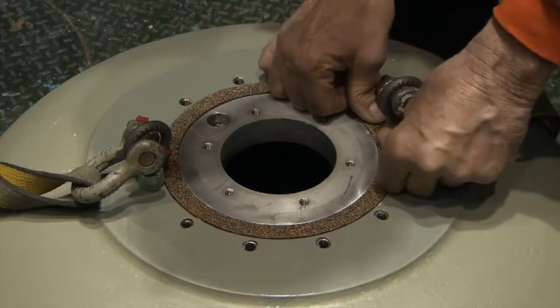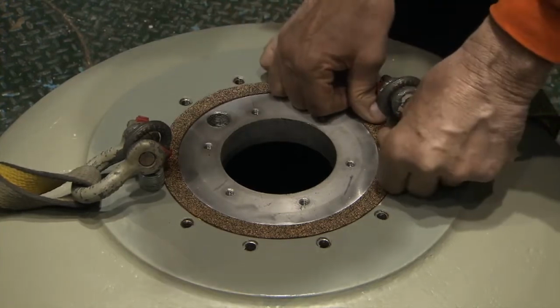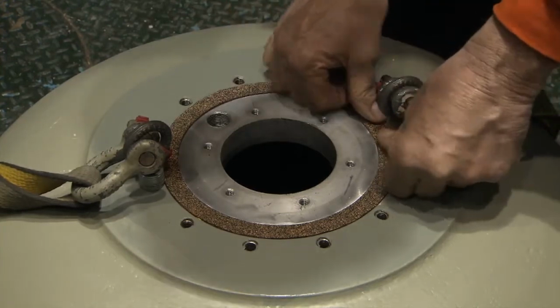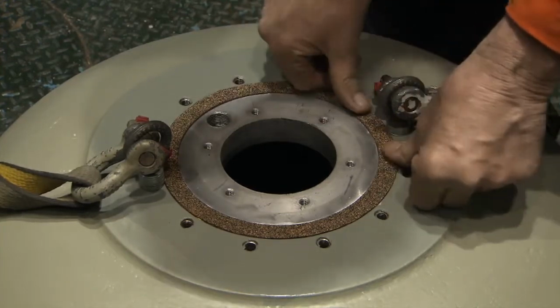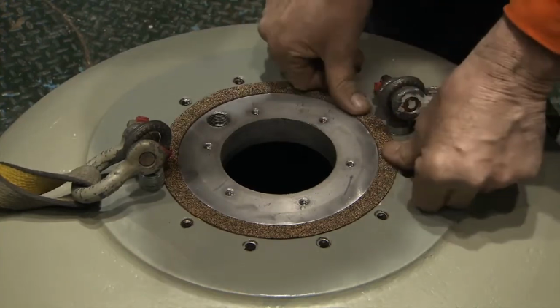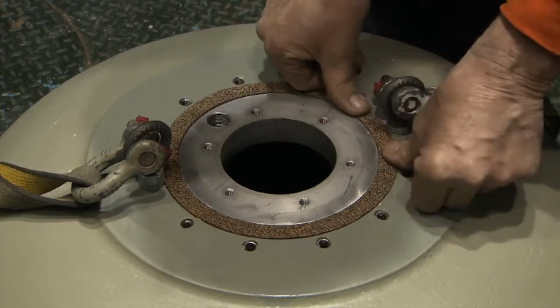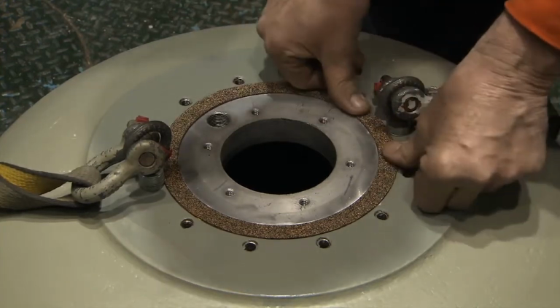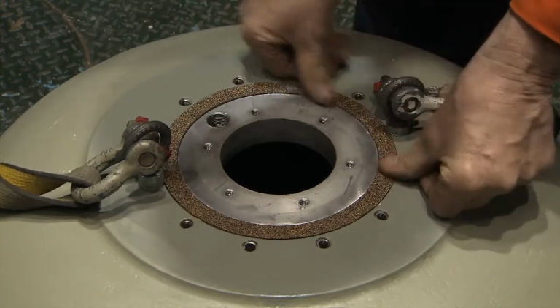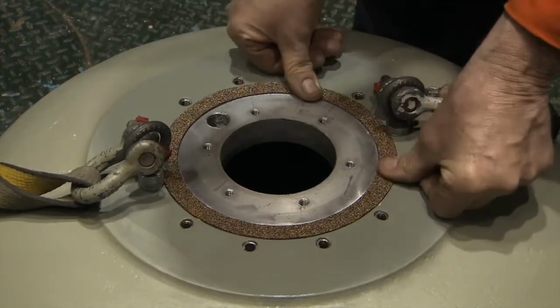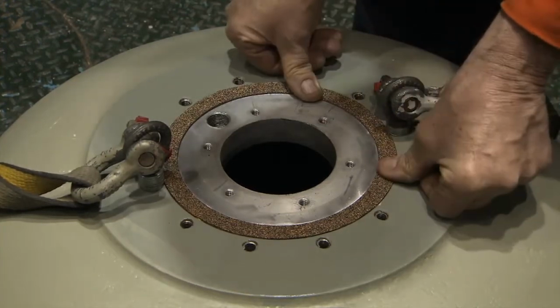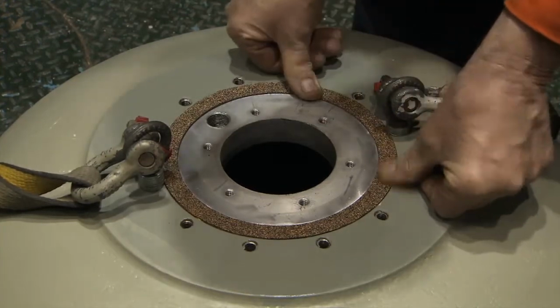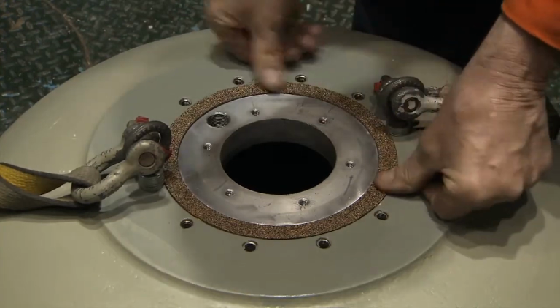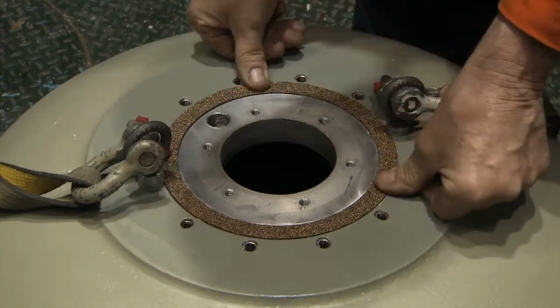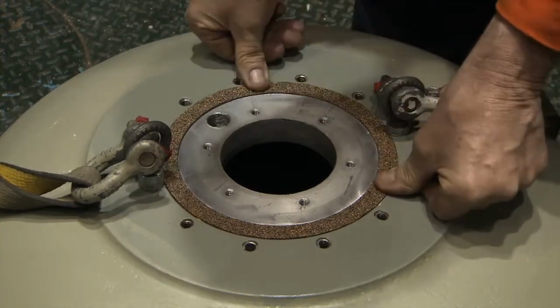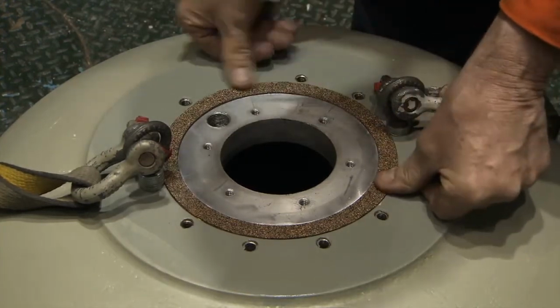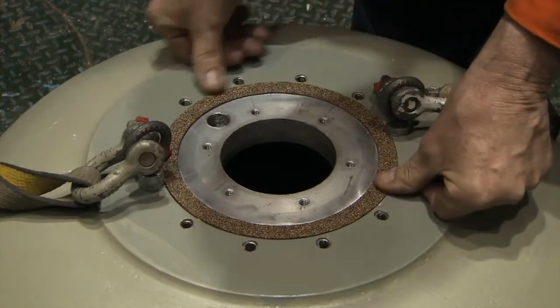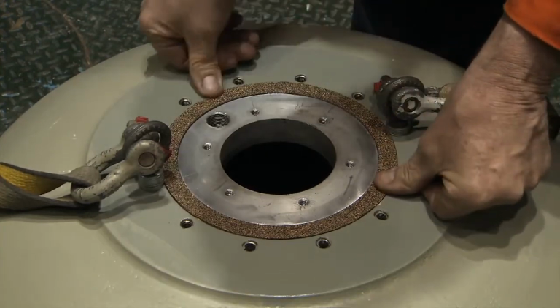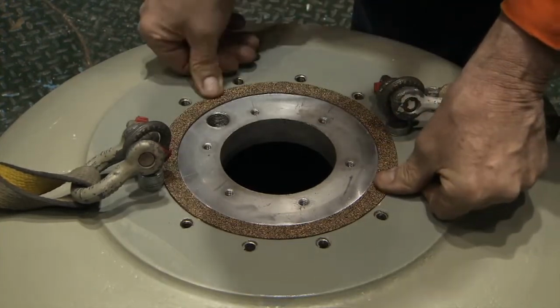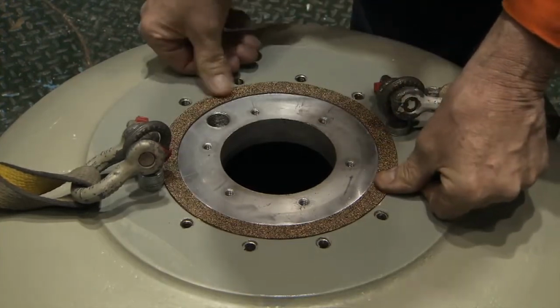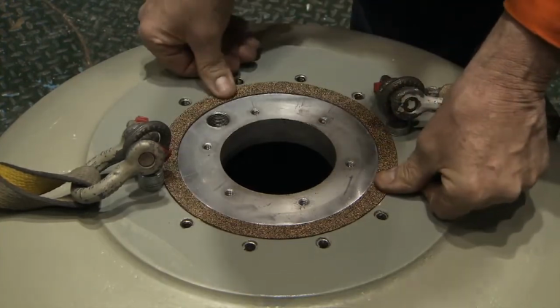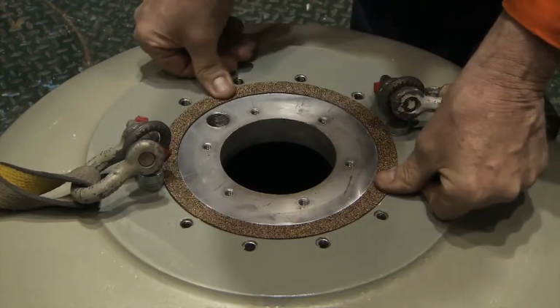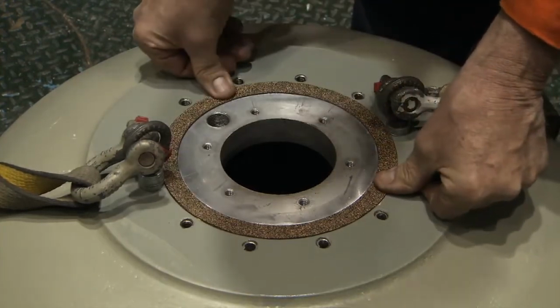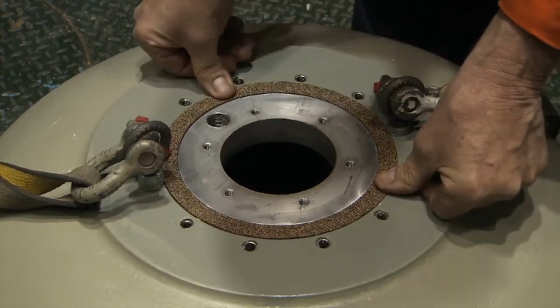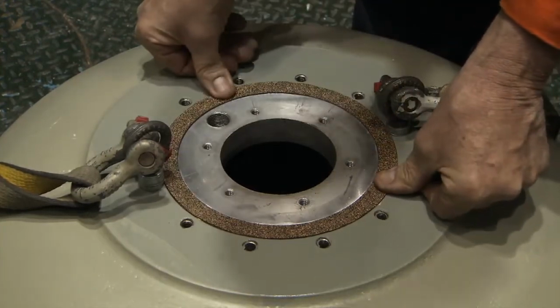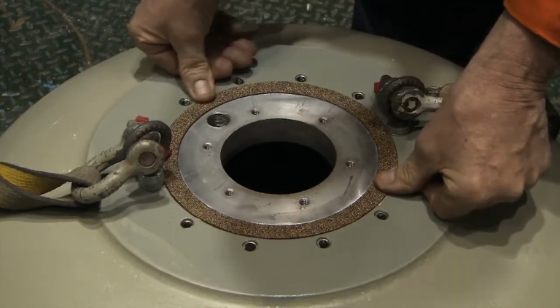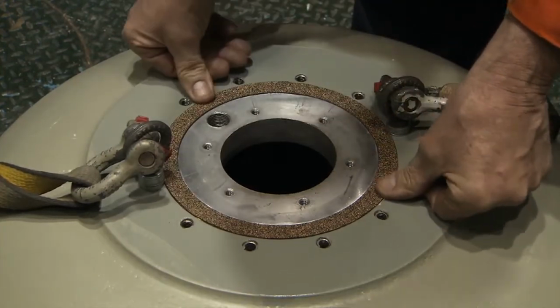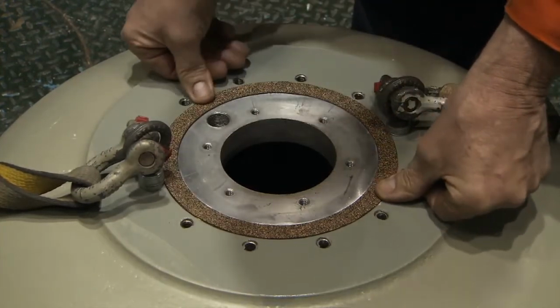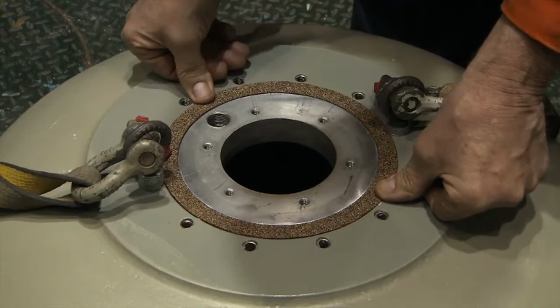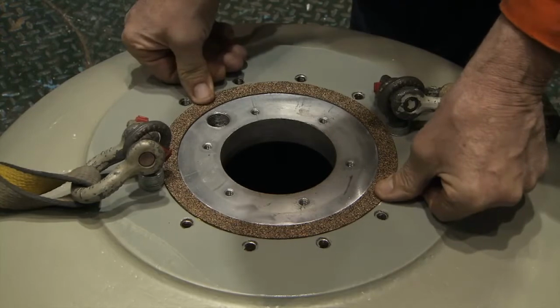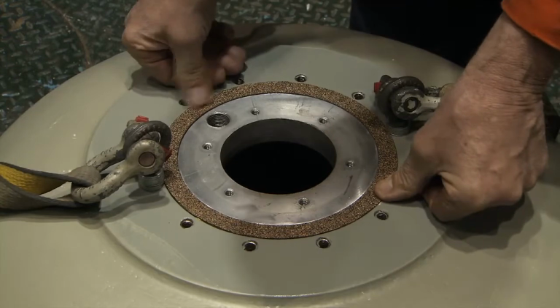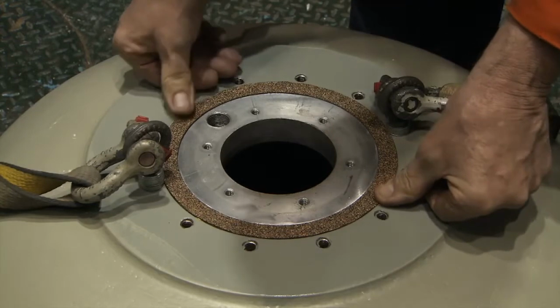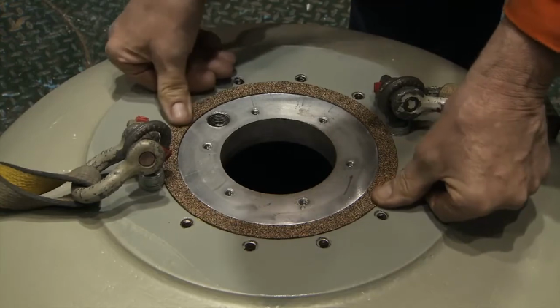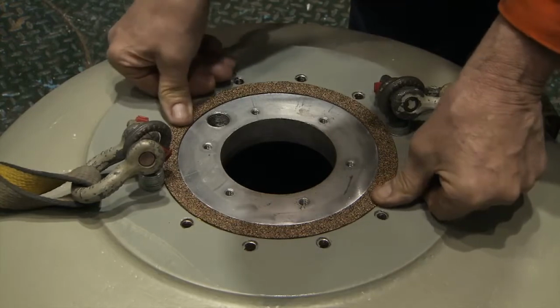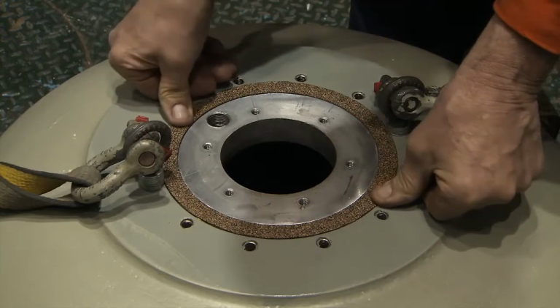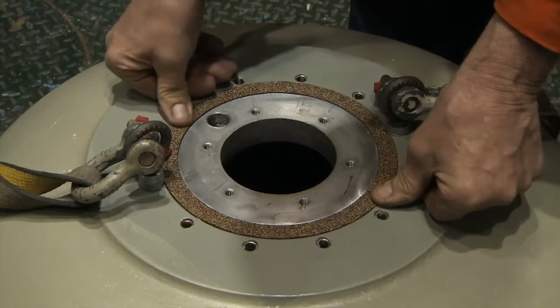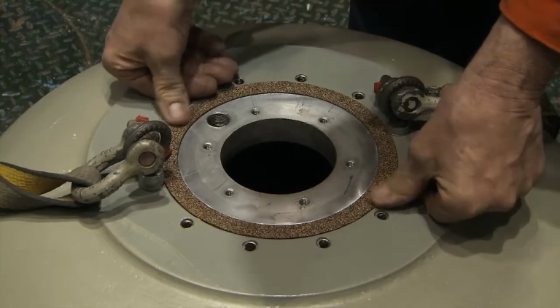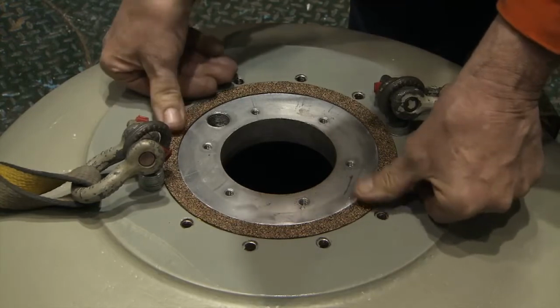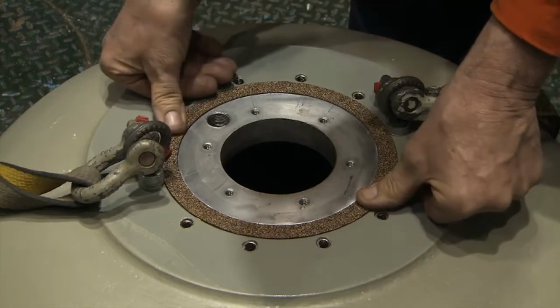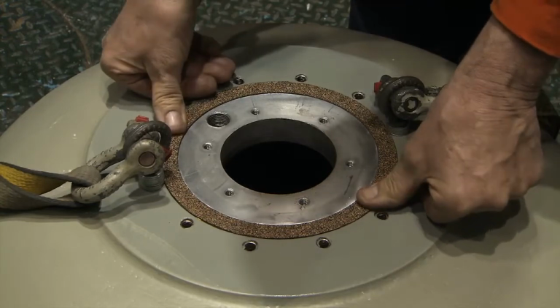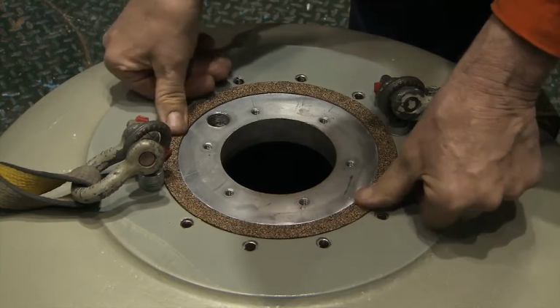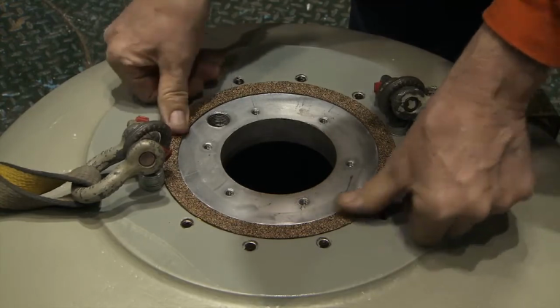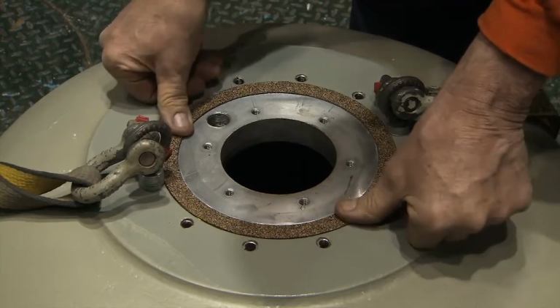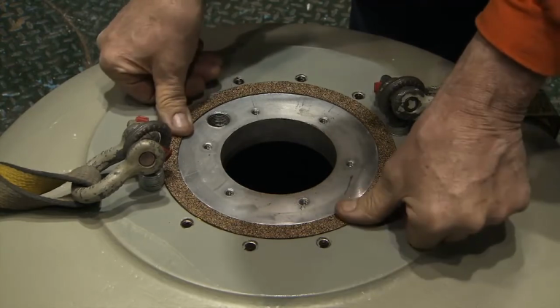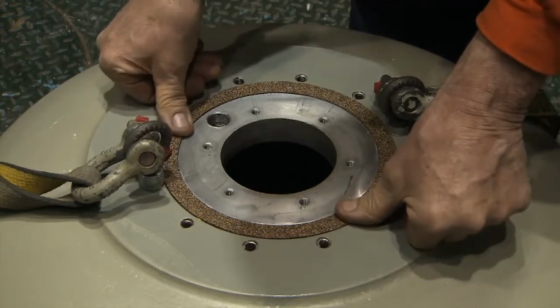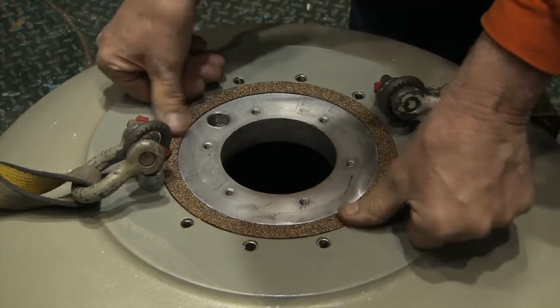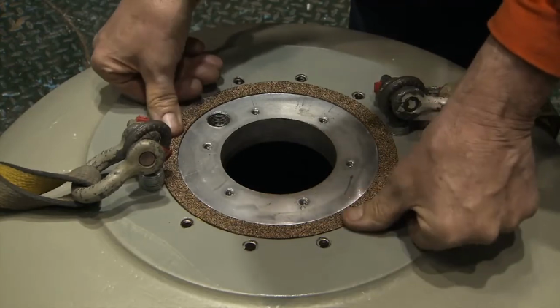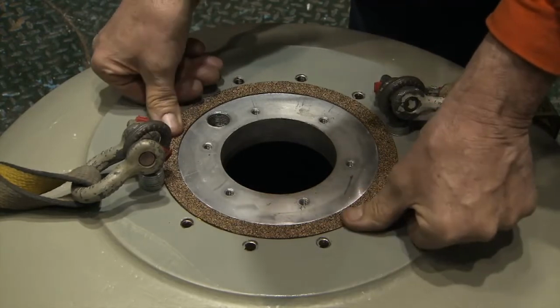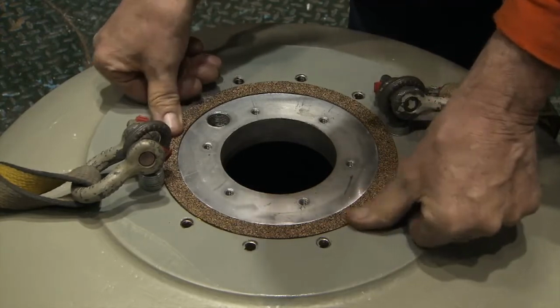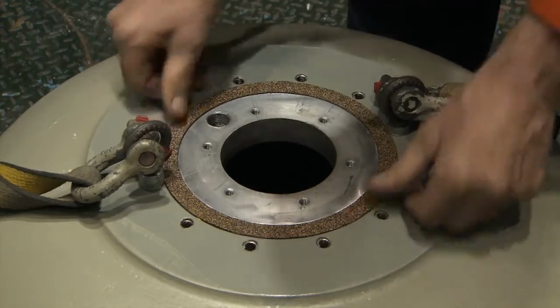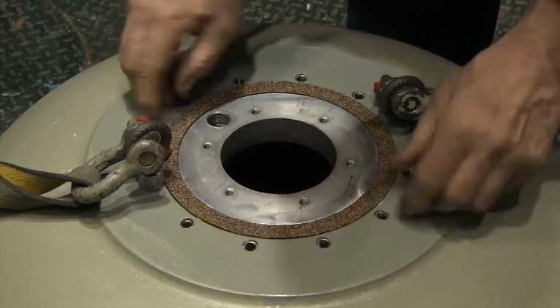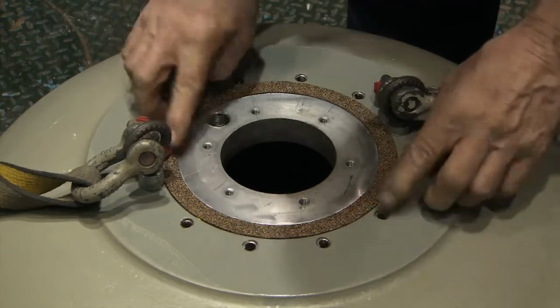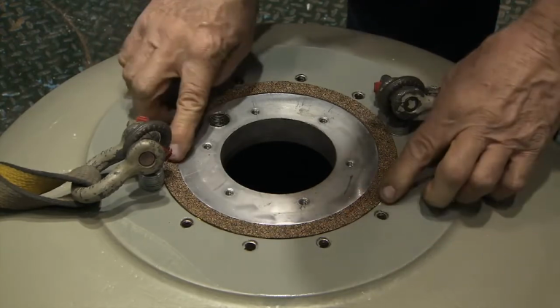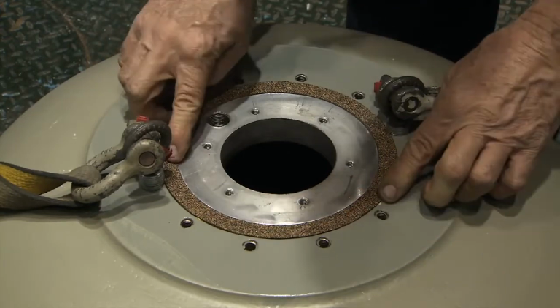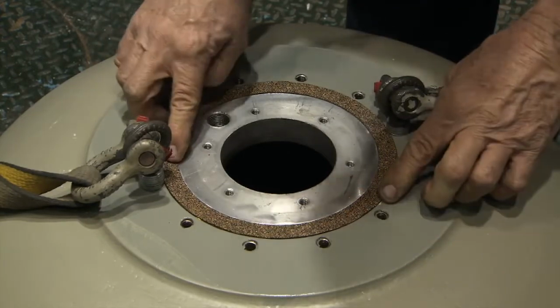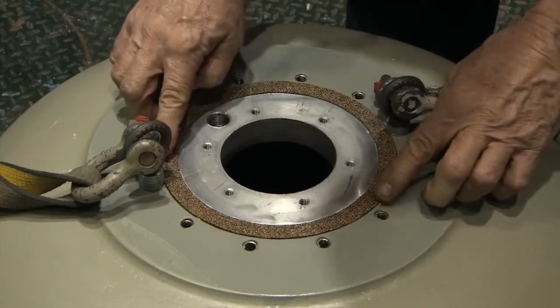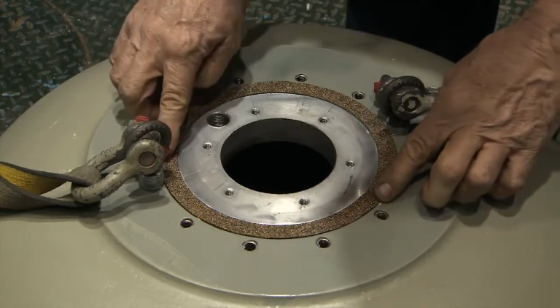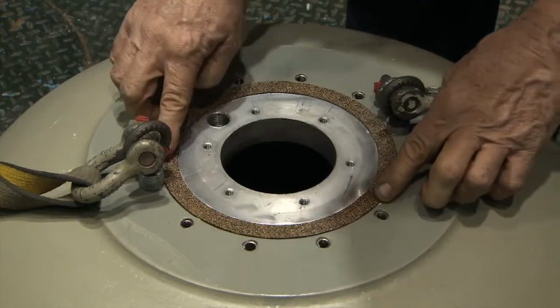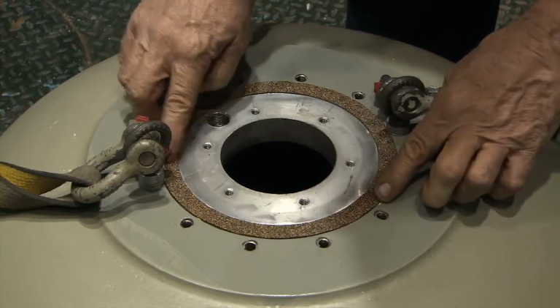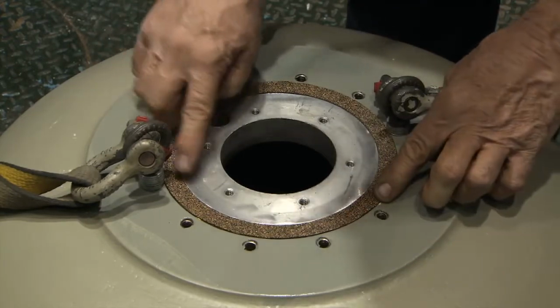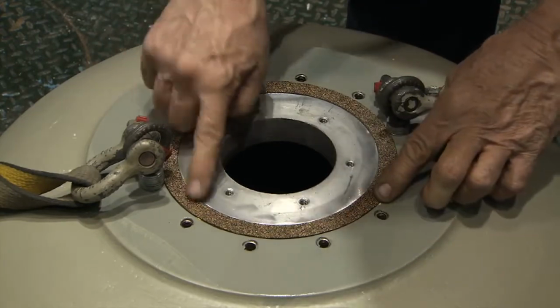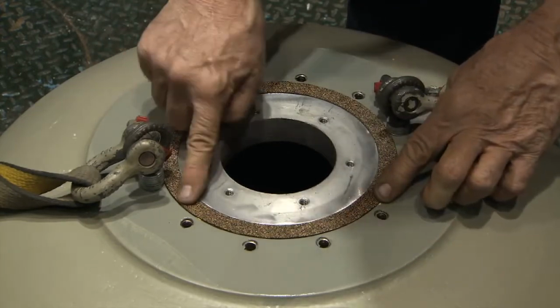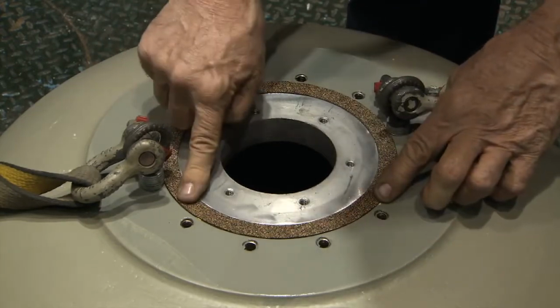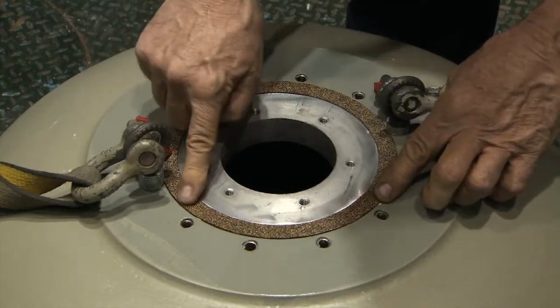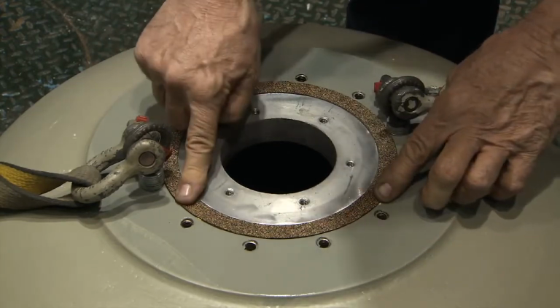The purpose of a gasket is to fill the space between two mating surfaces. Now we'll just let that glue set up a little bit.